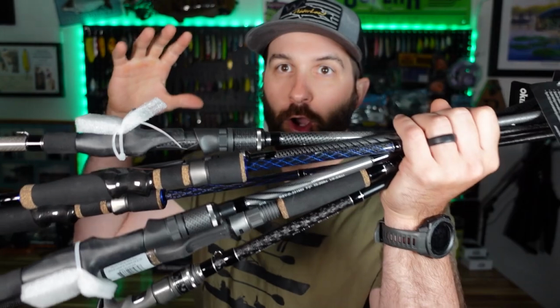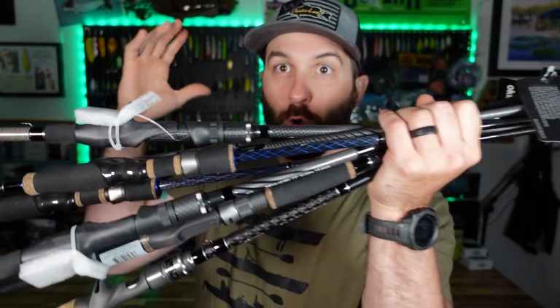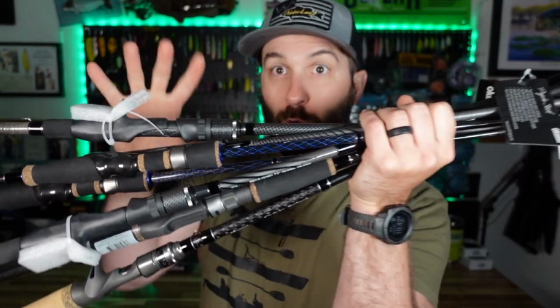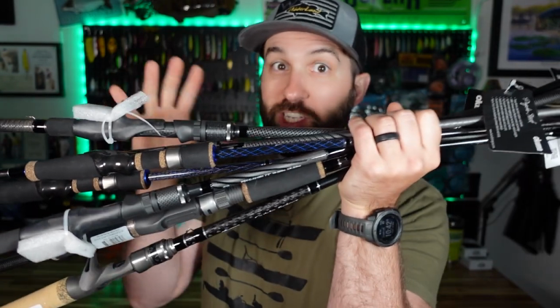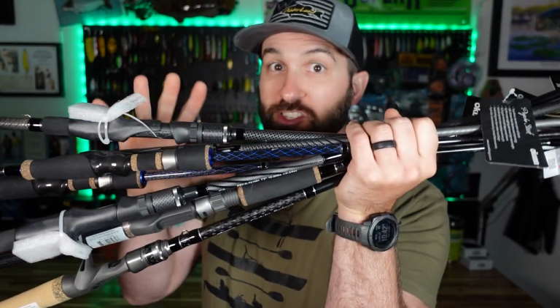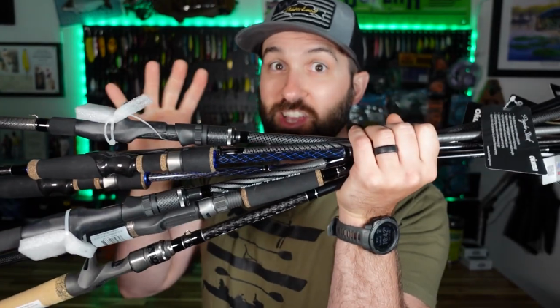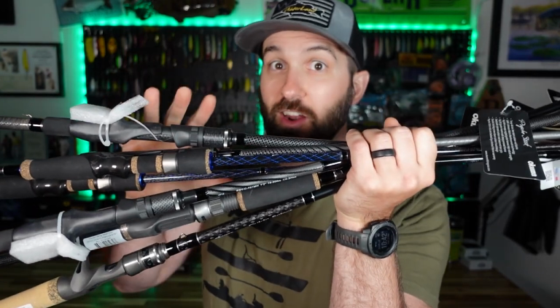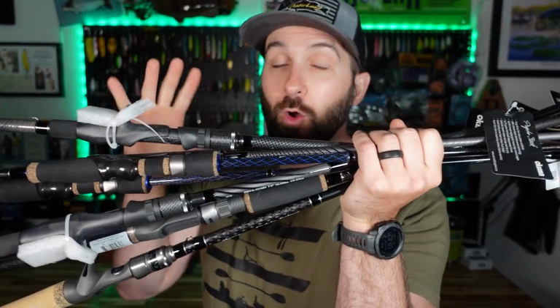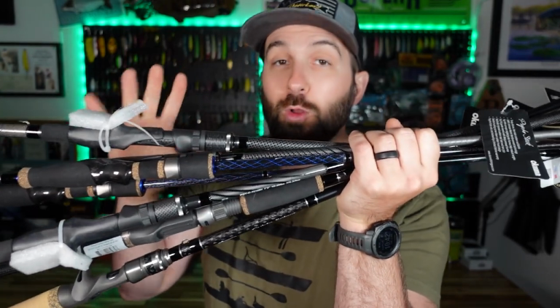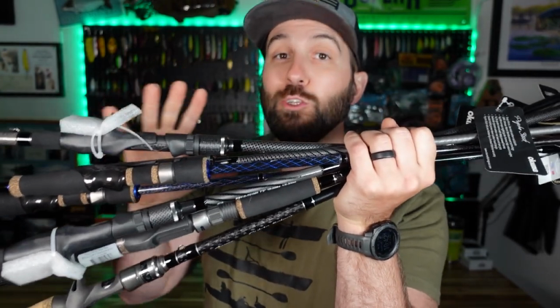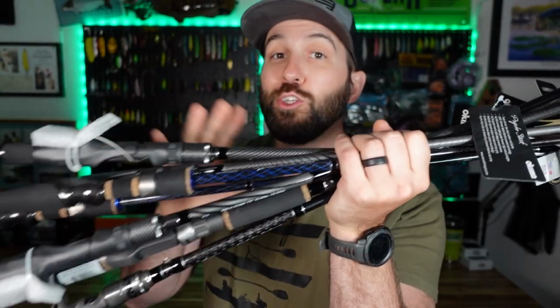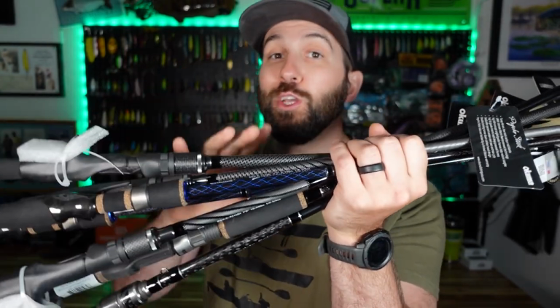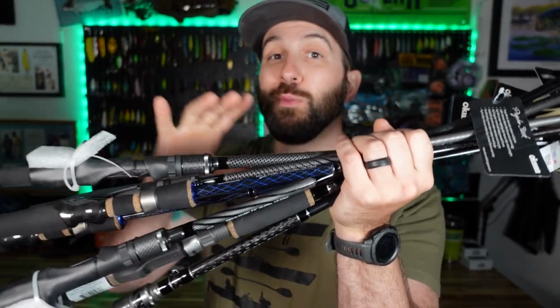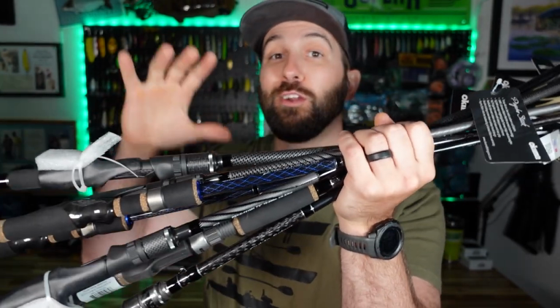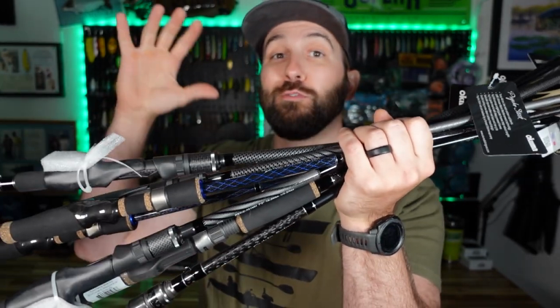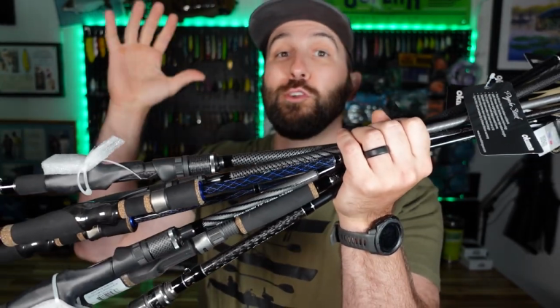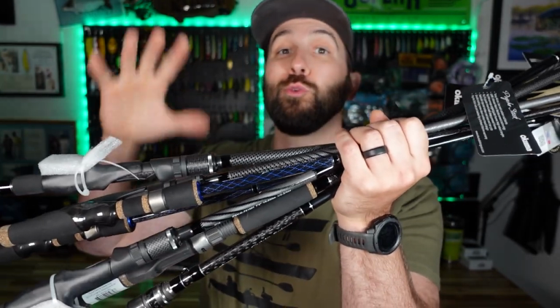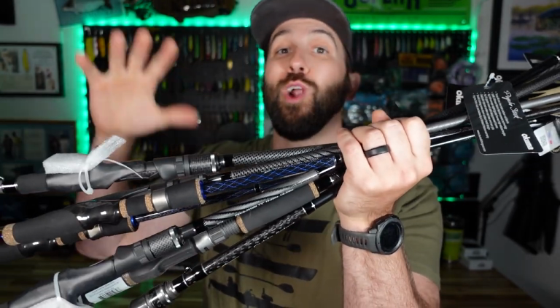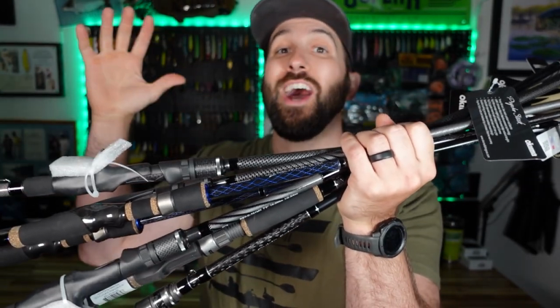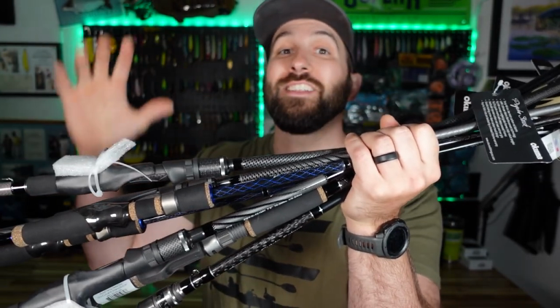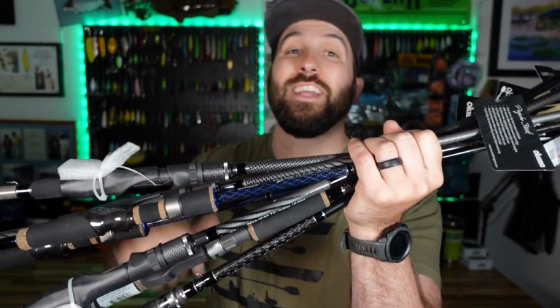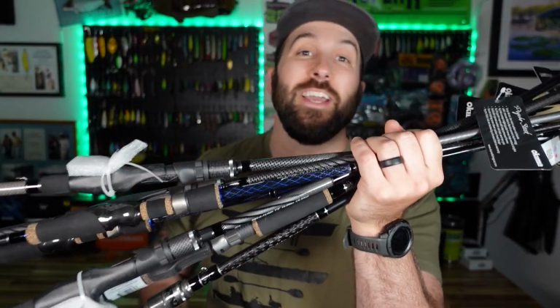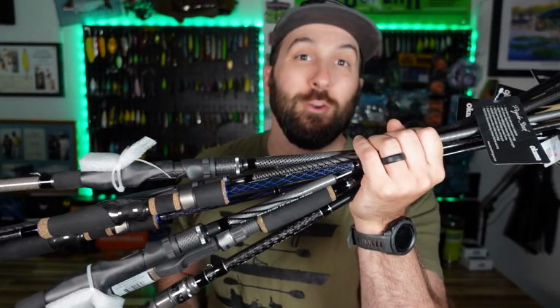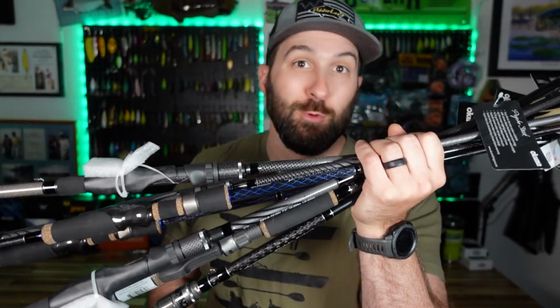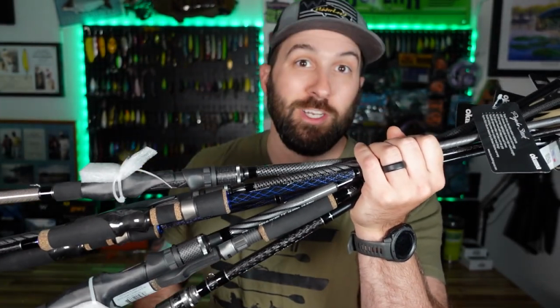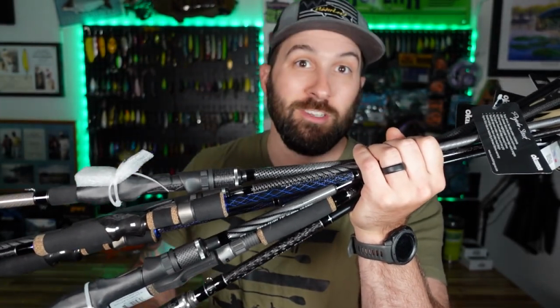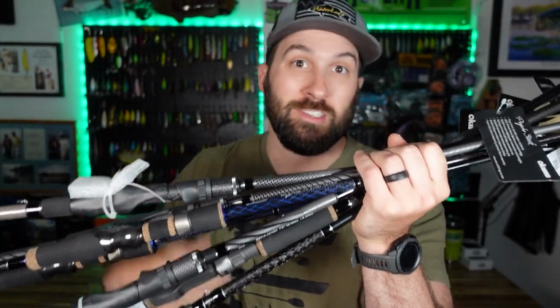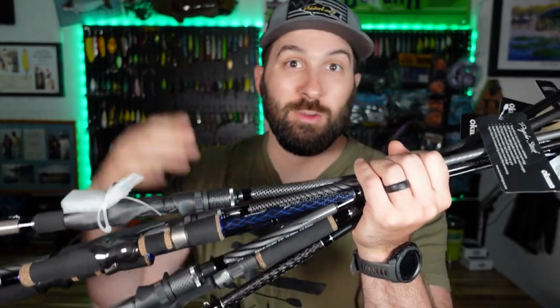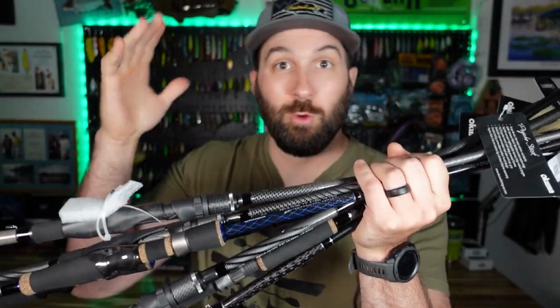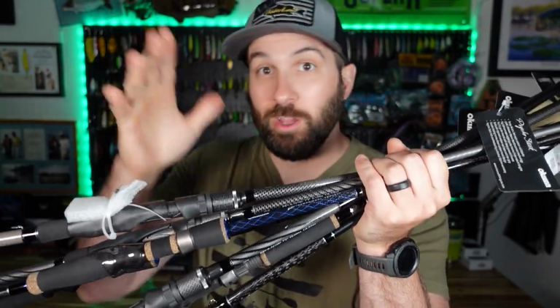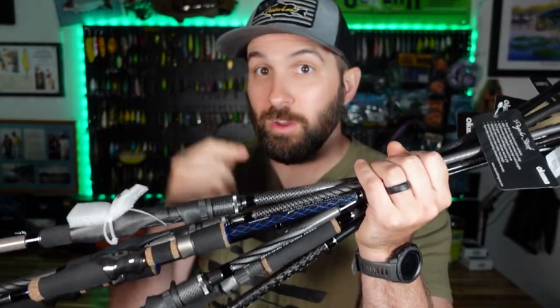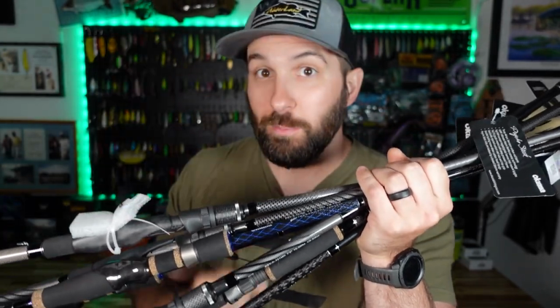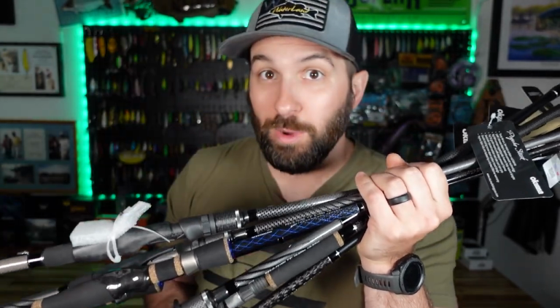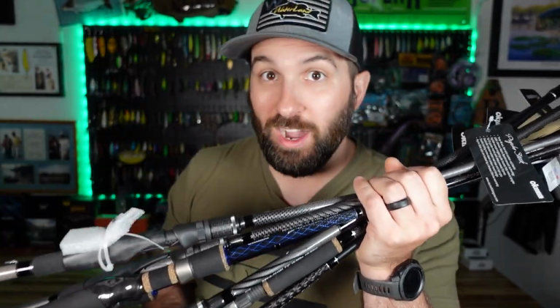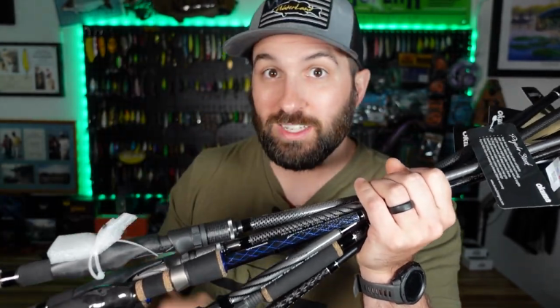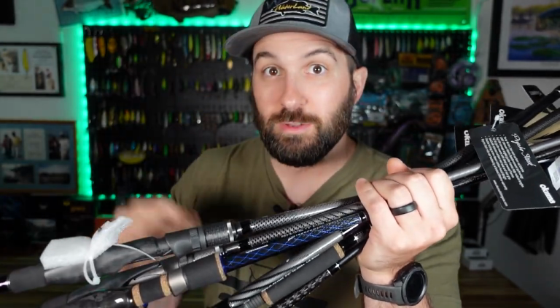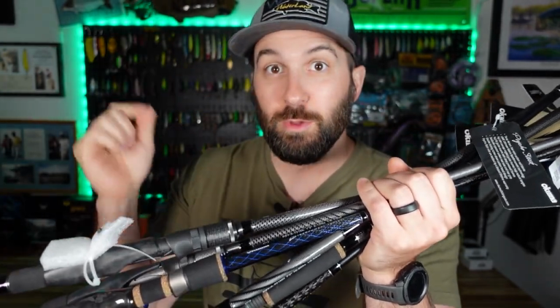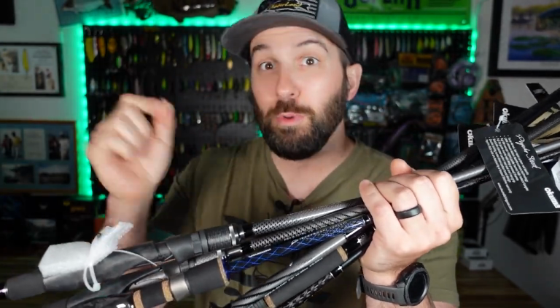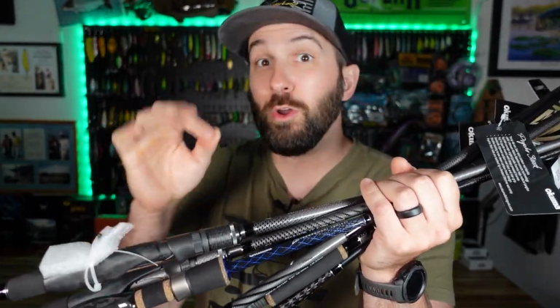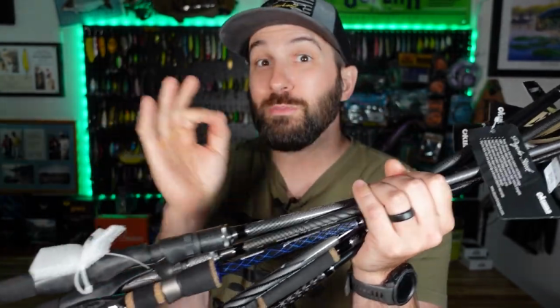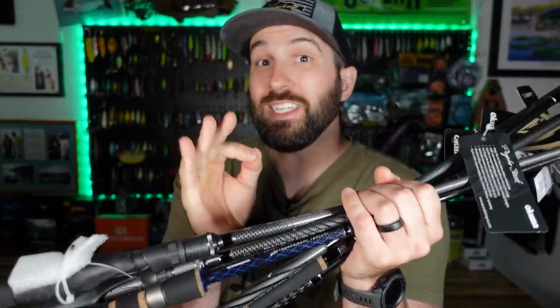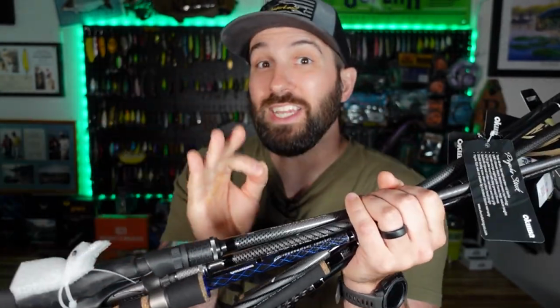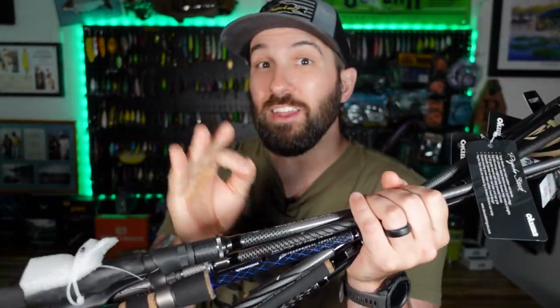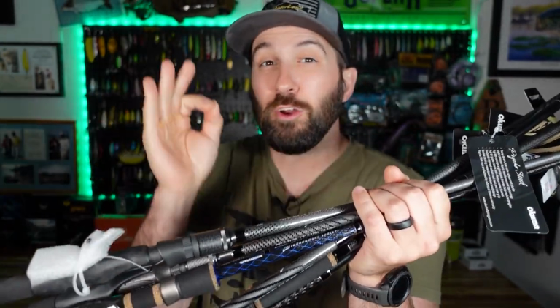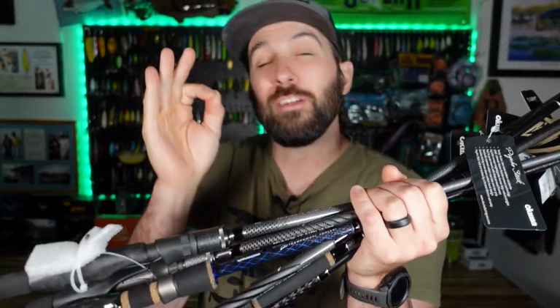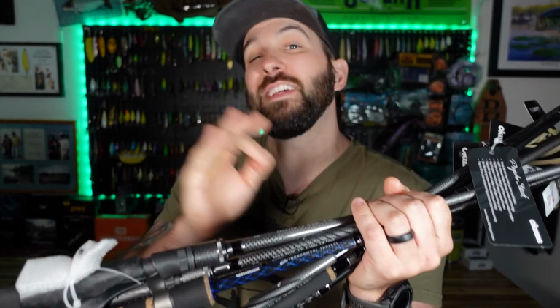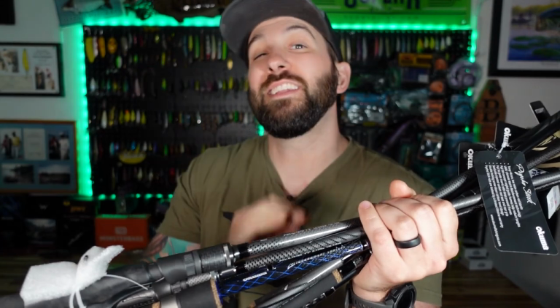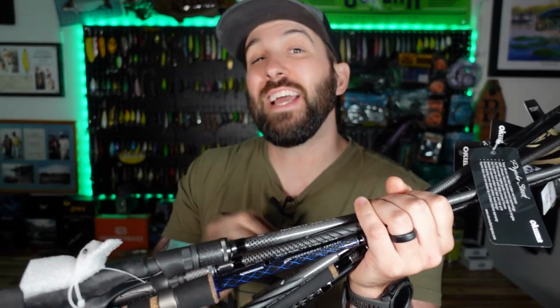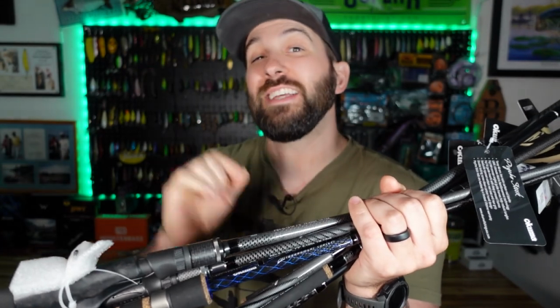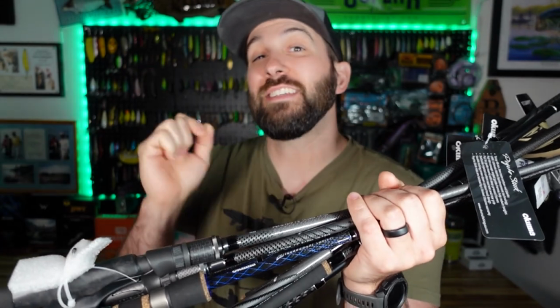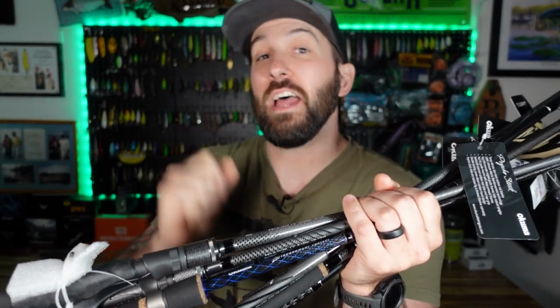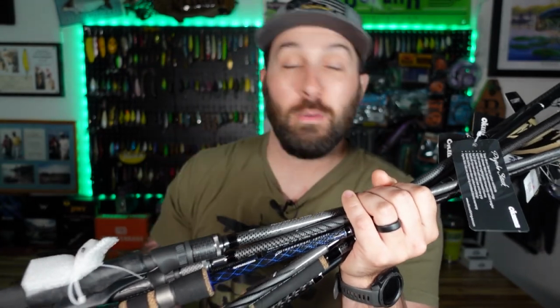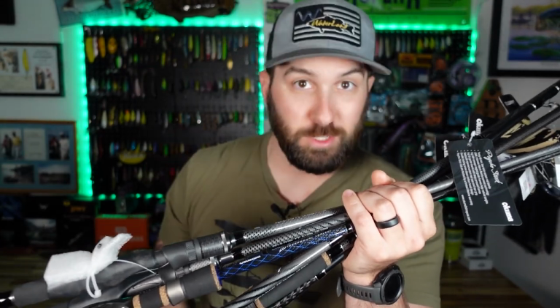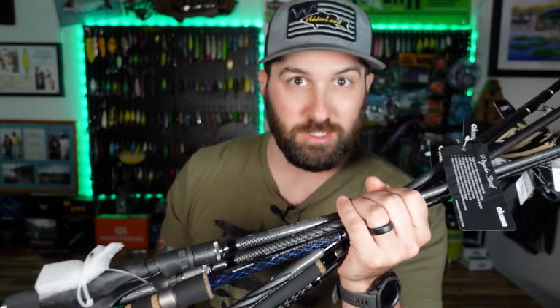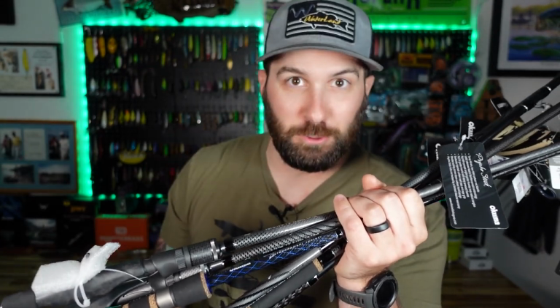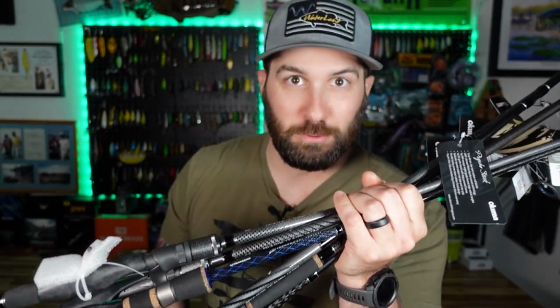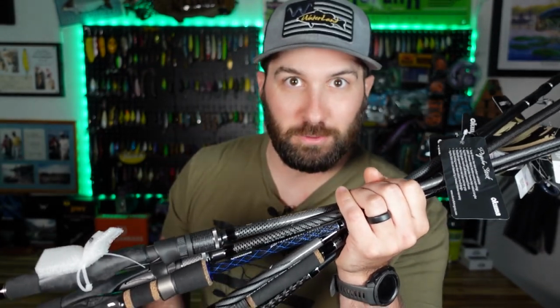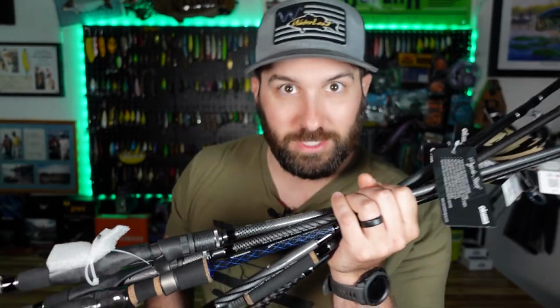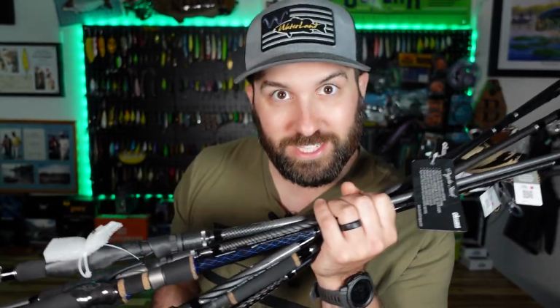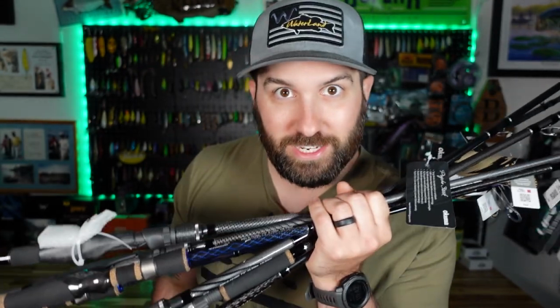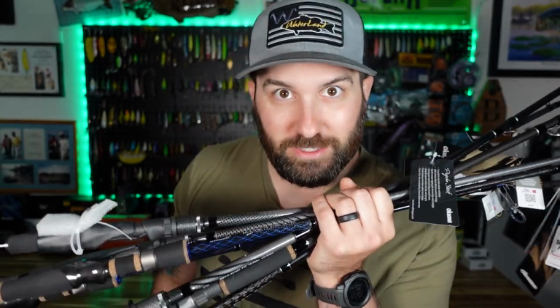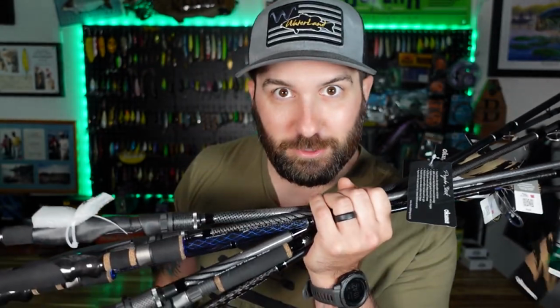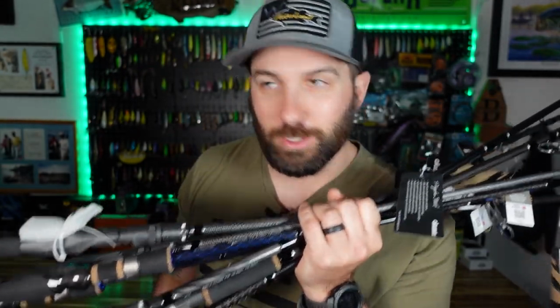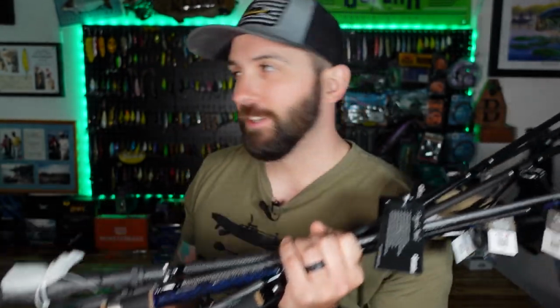We just got a whole shipment of new rods and reels, and we're going to unbox them and put them together on today's episode. Let's get into it.